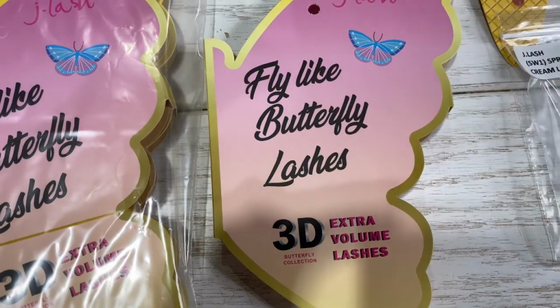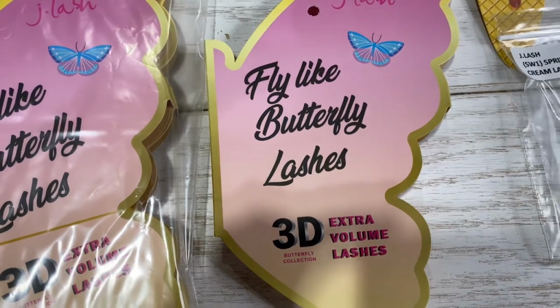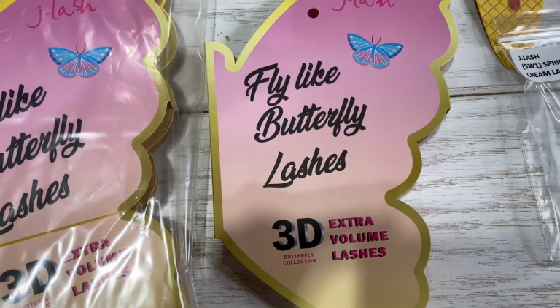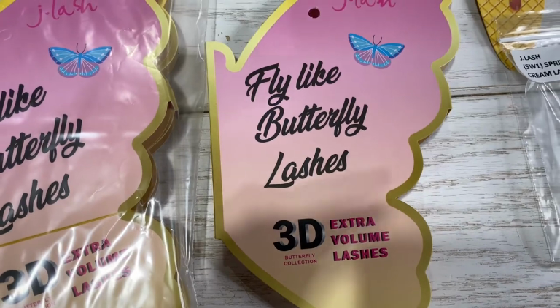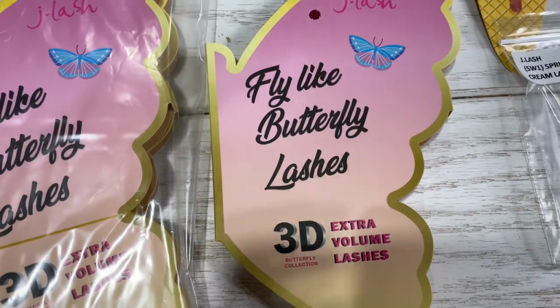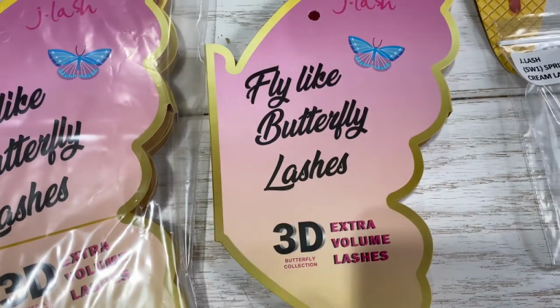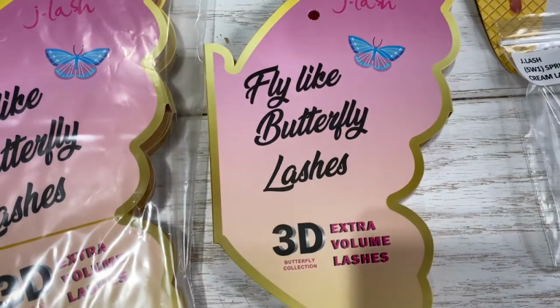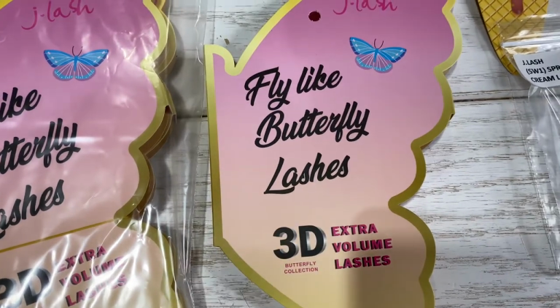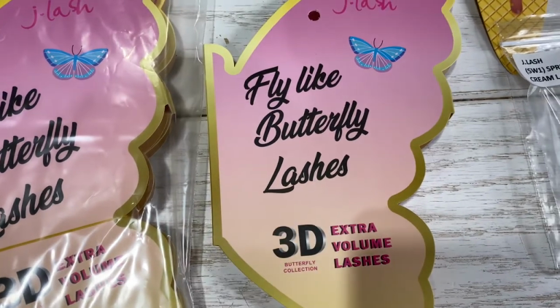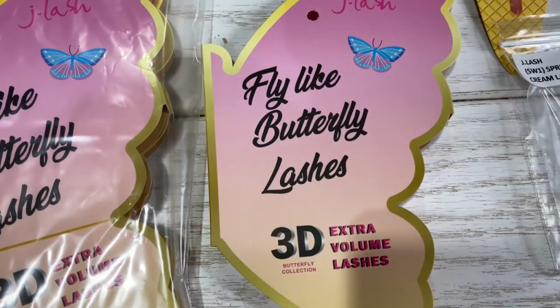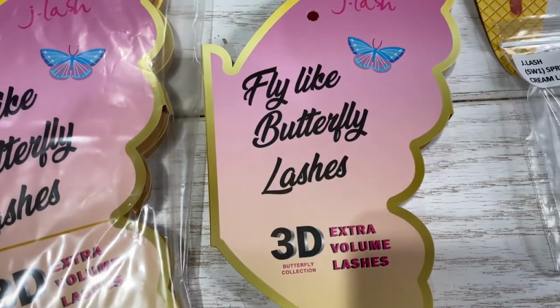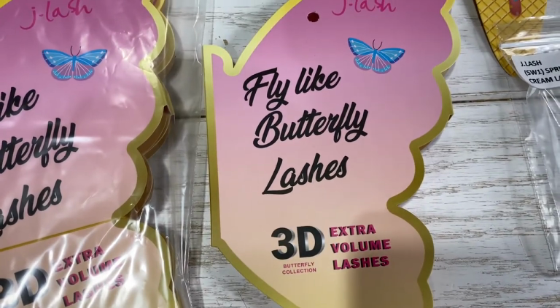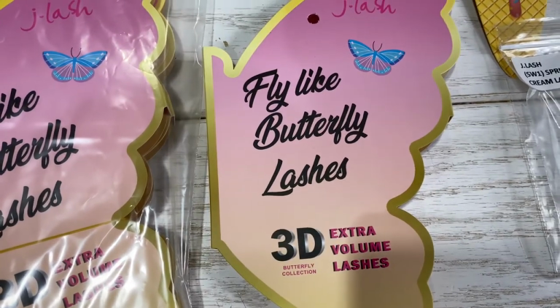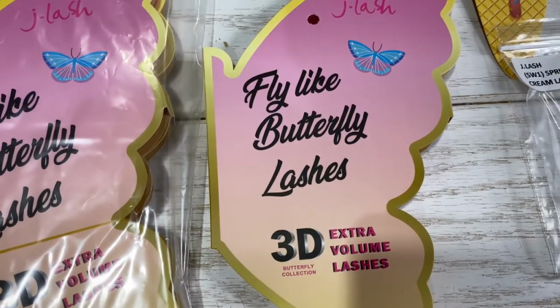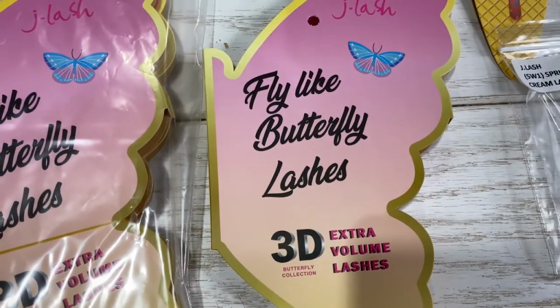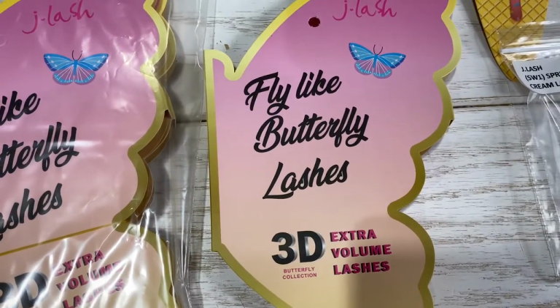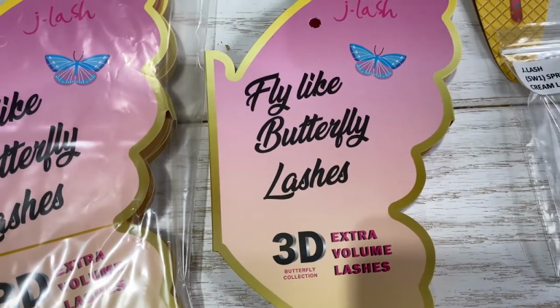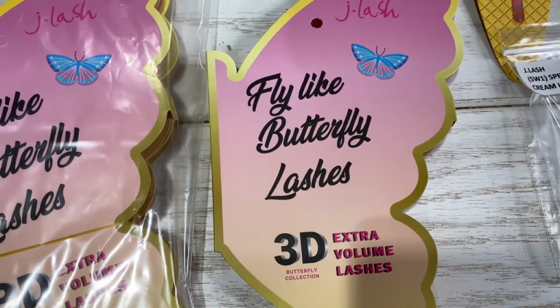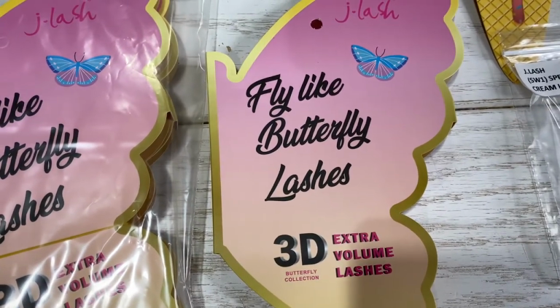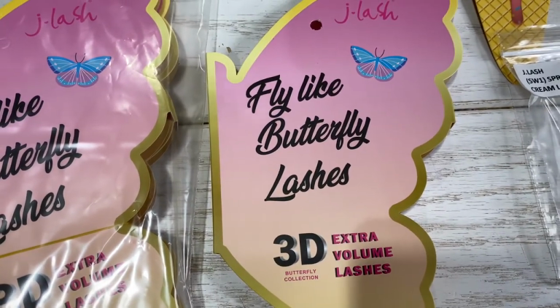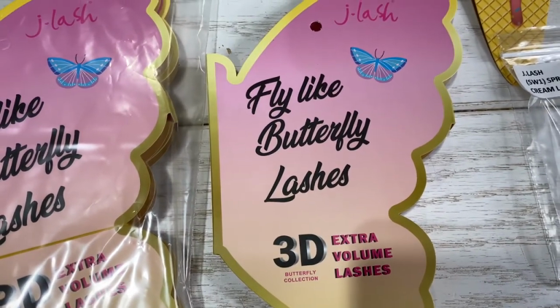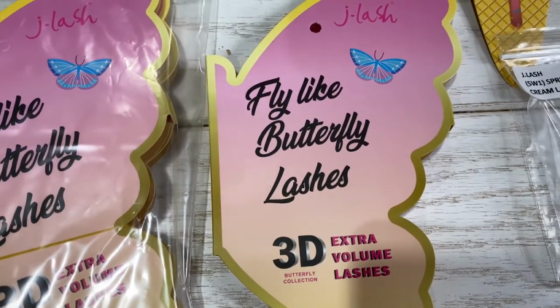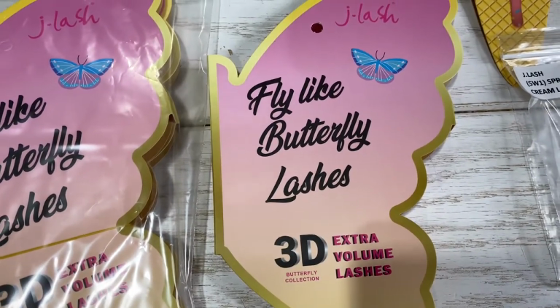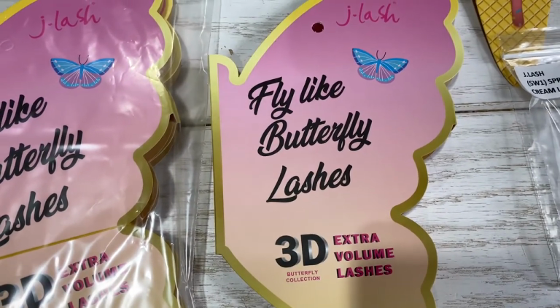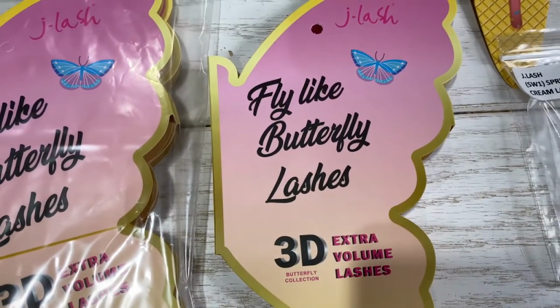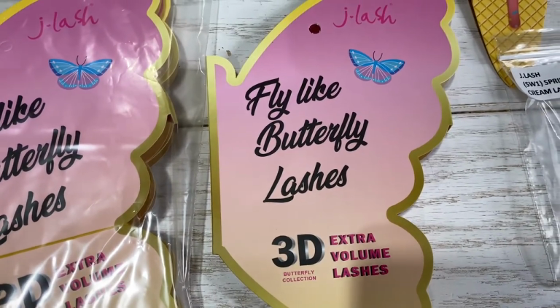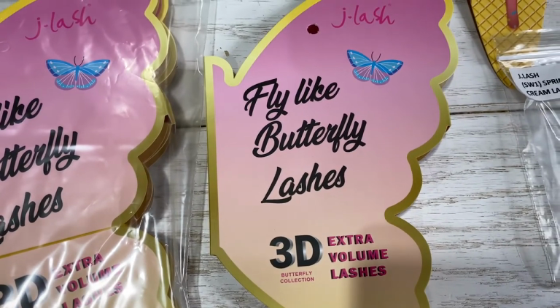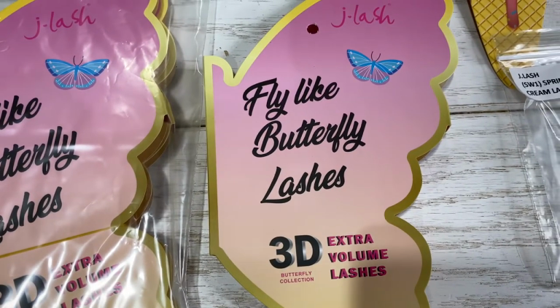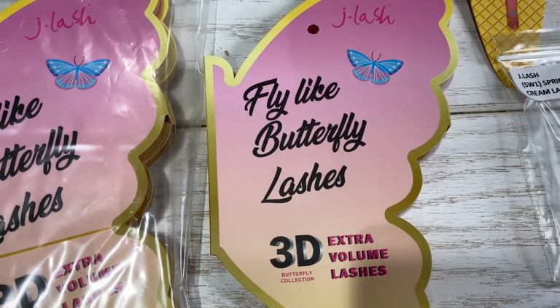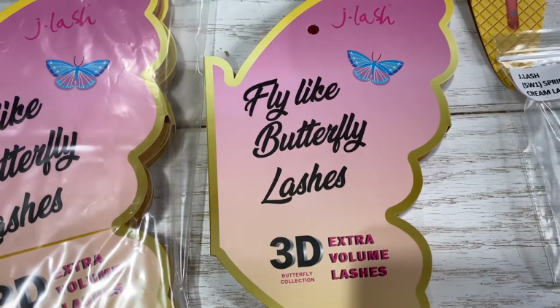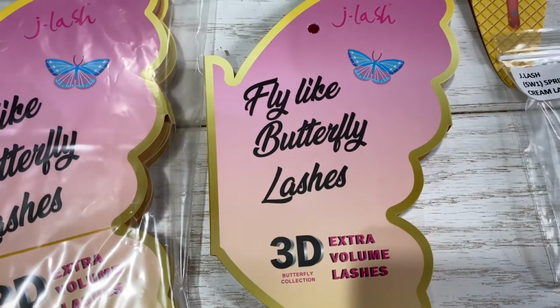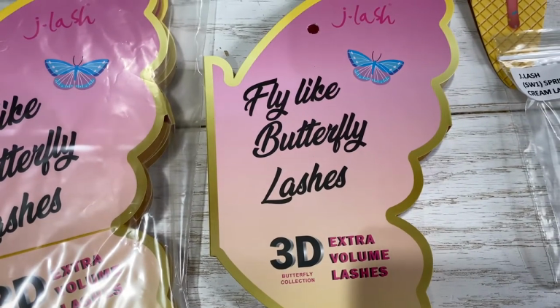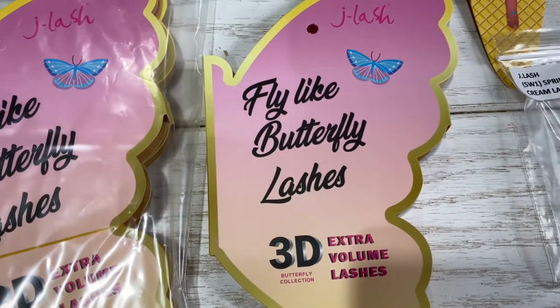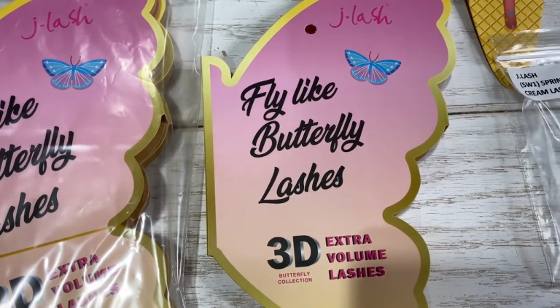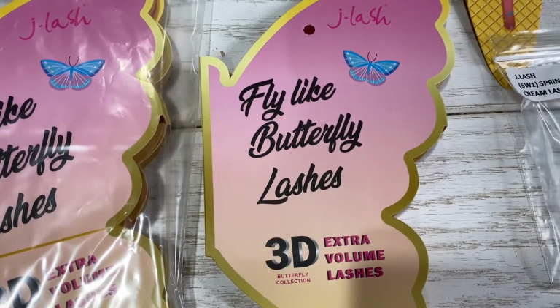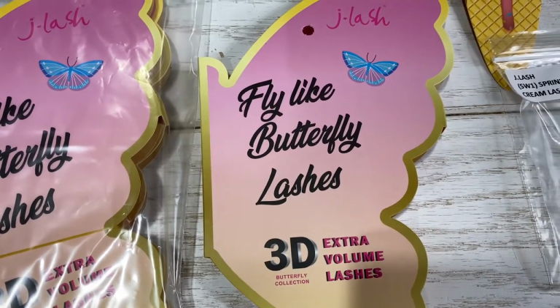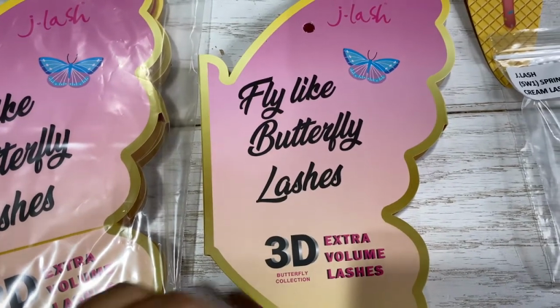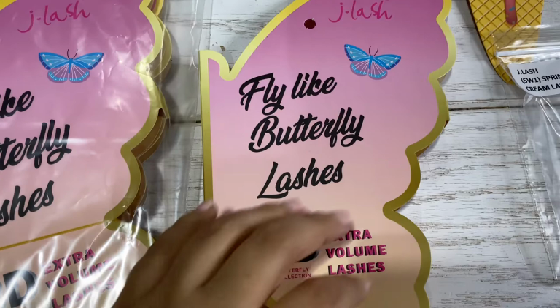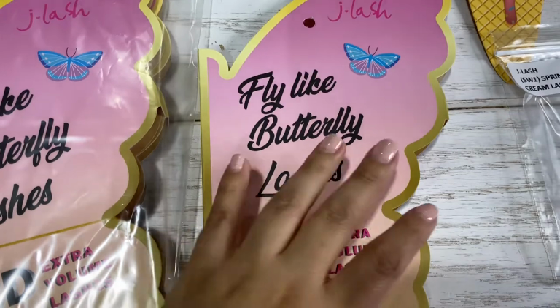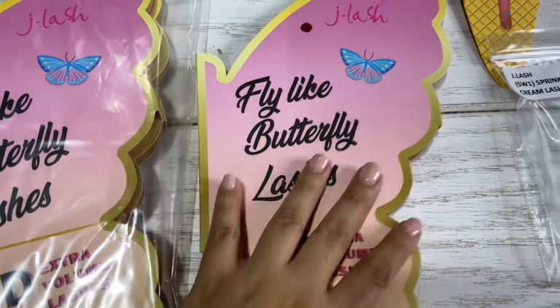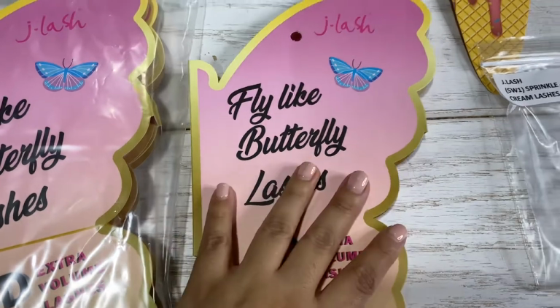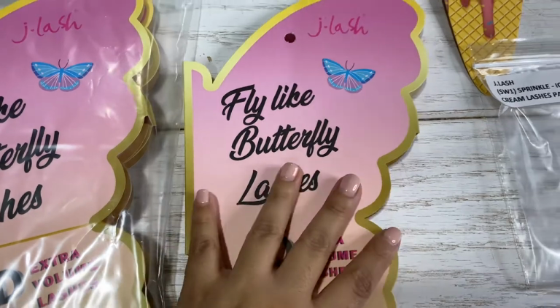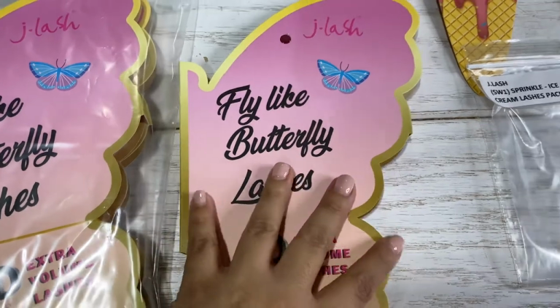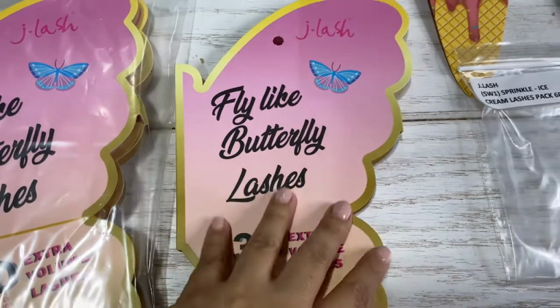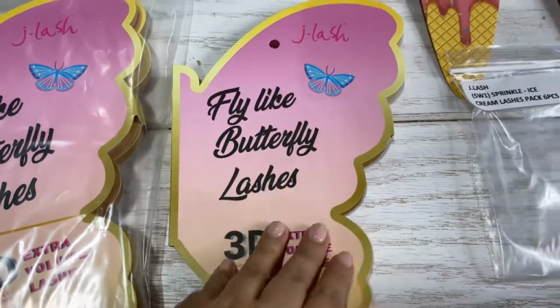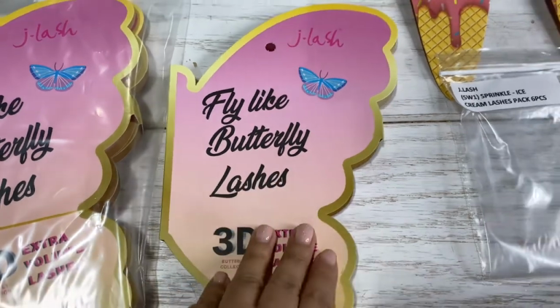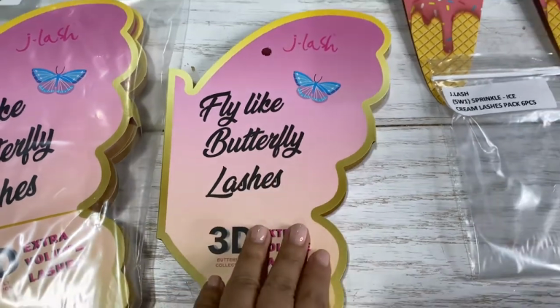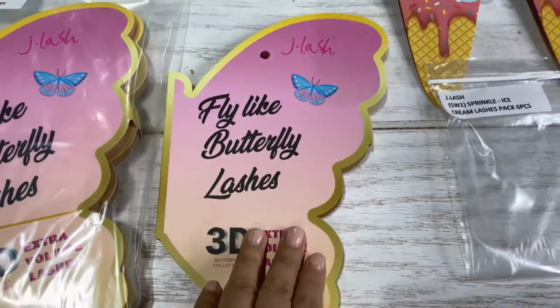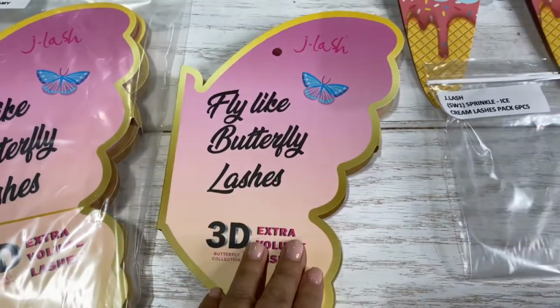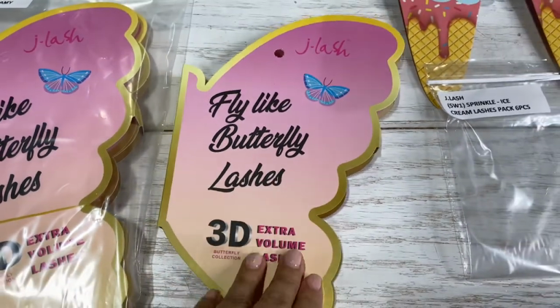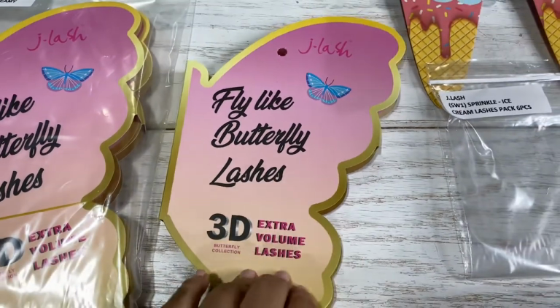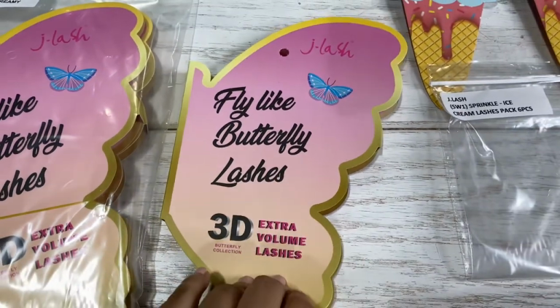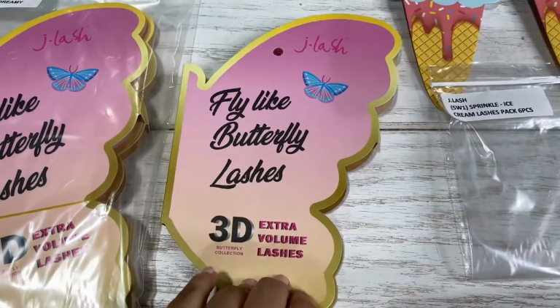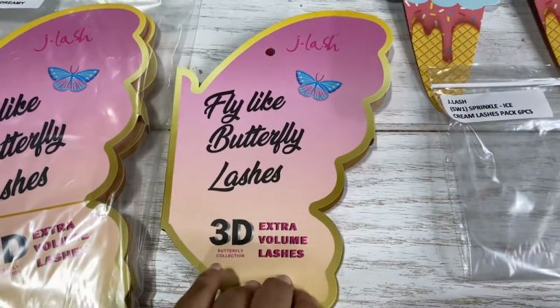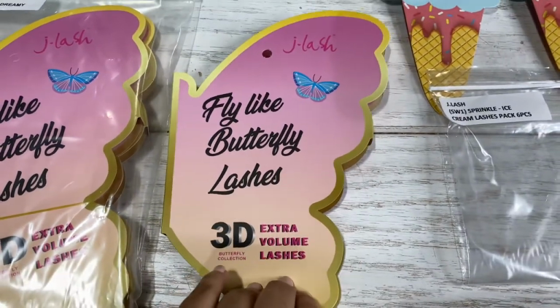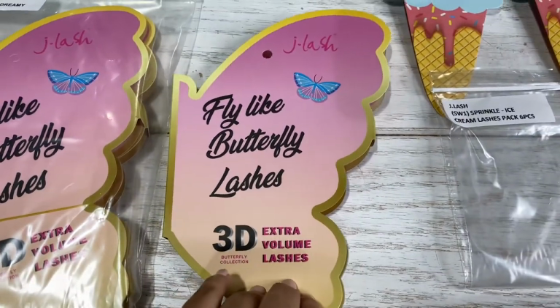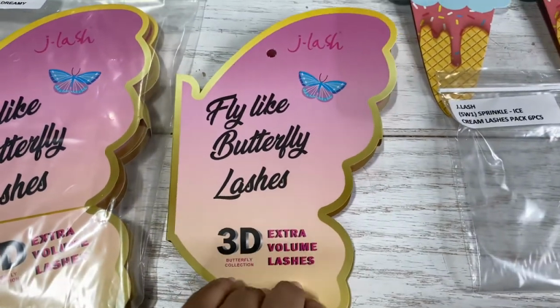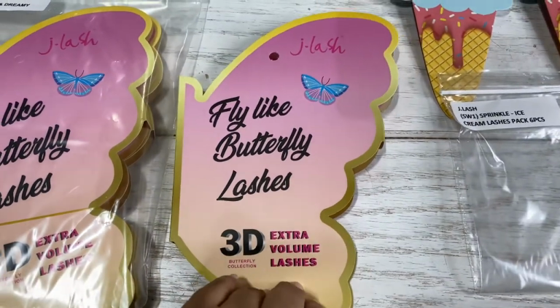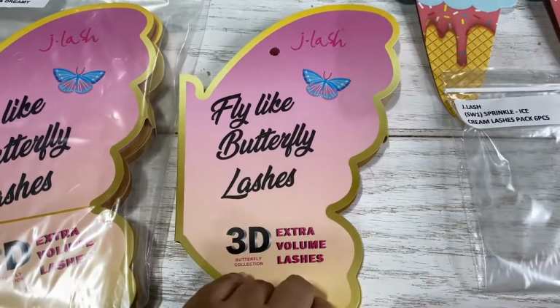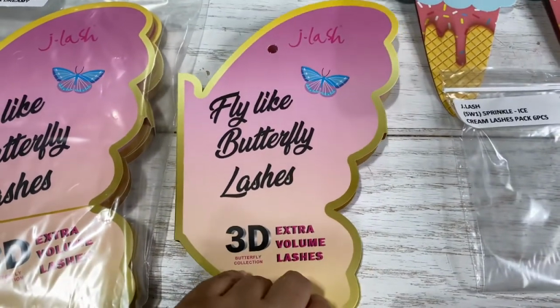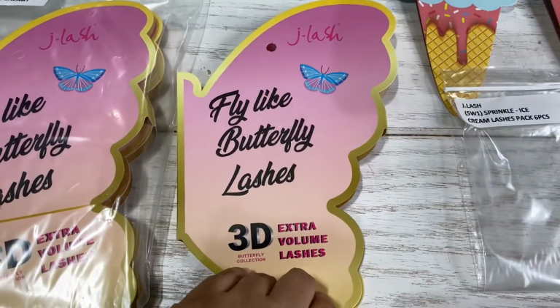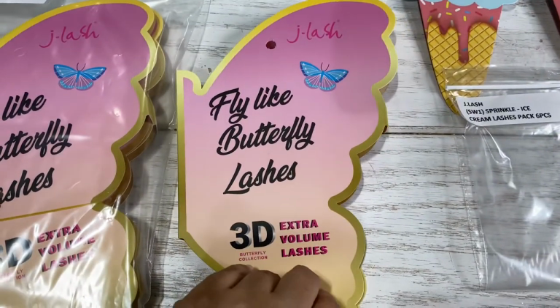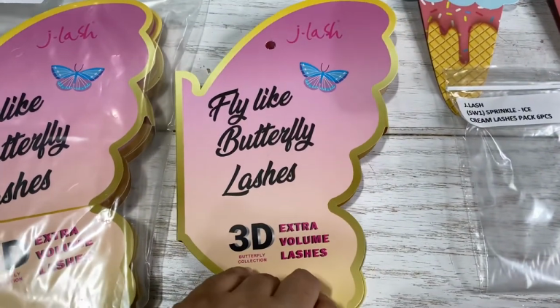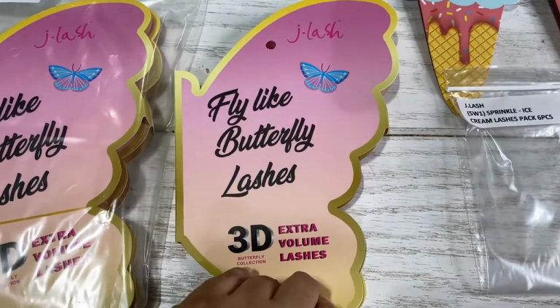Hello, host of Makeup Family. Here we have the brand new J Lash Fly Like Butterfly. The packaging on this is absolutely adorable.